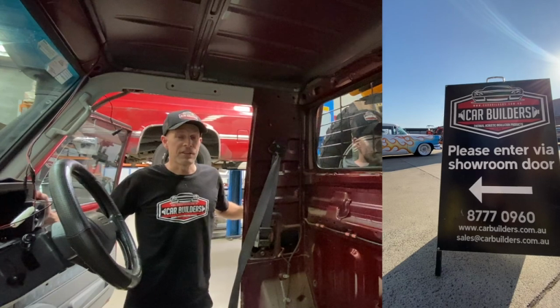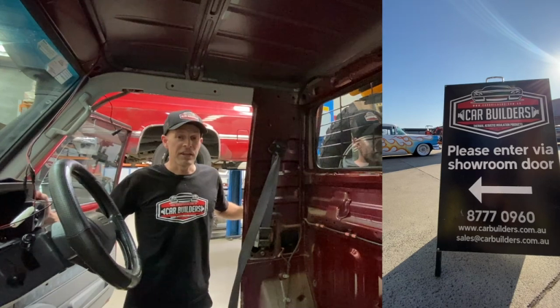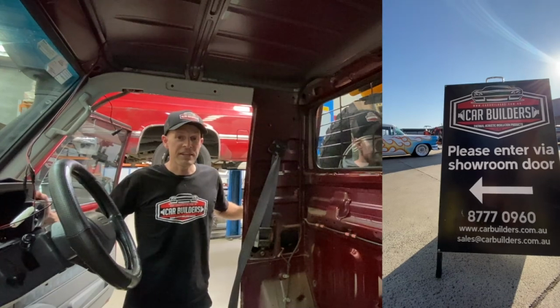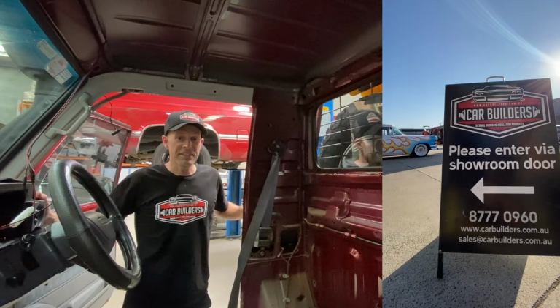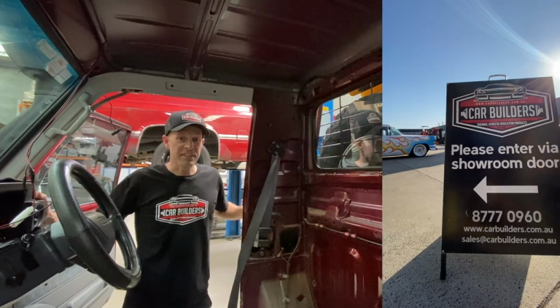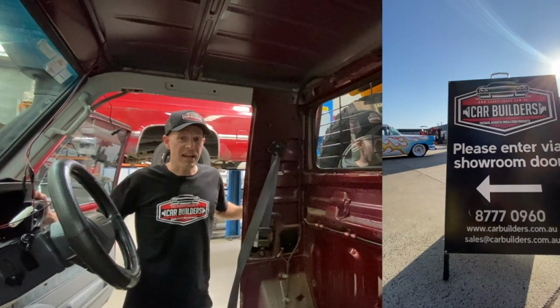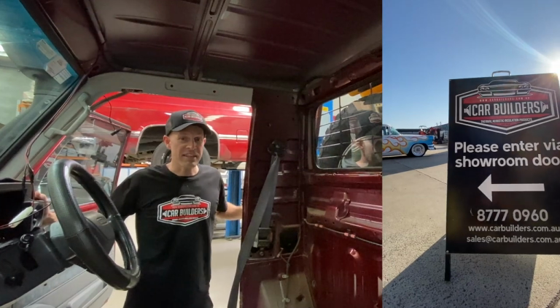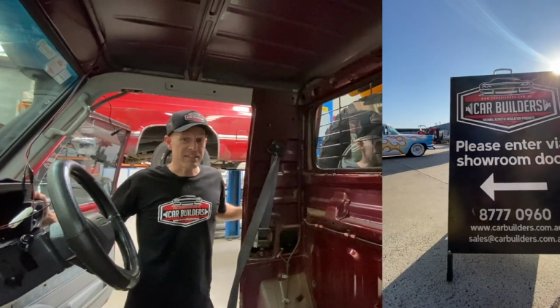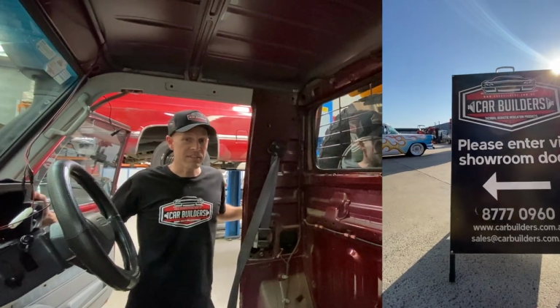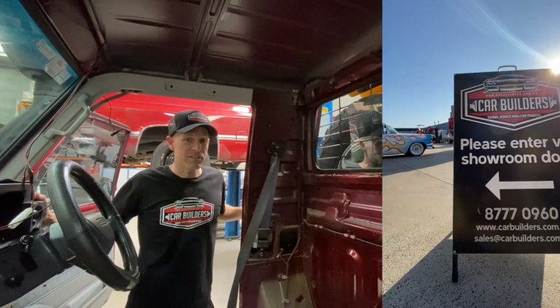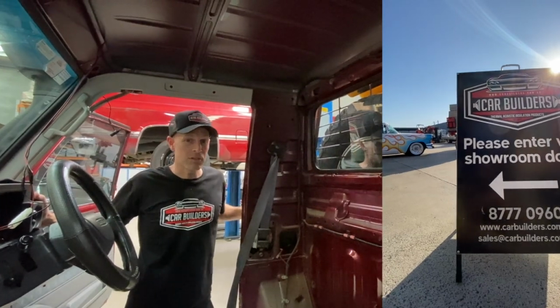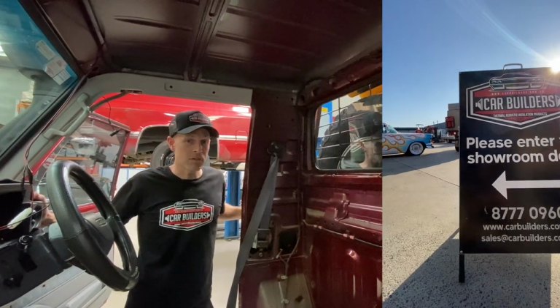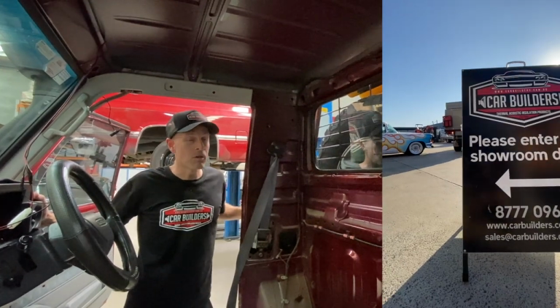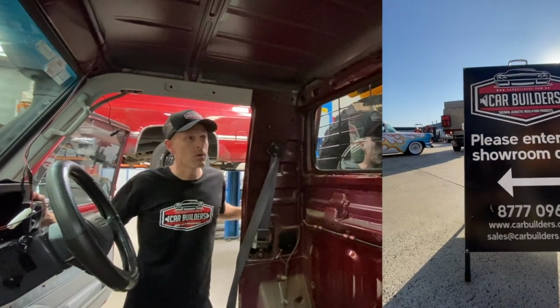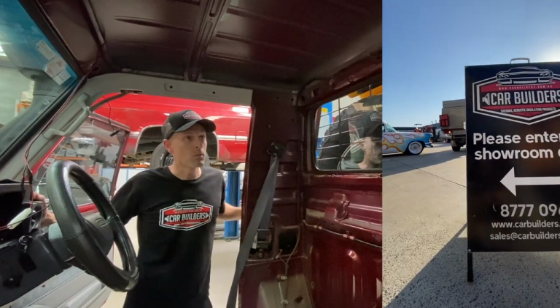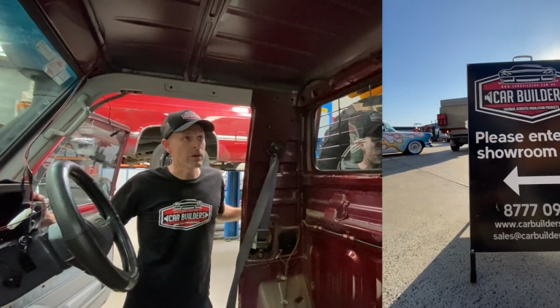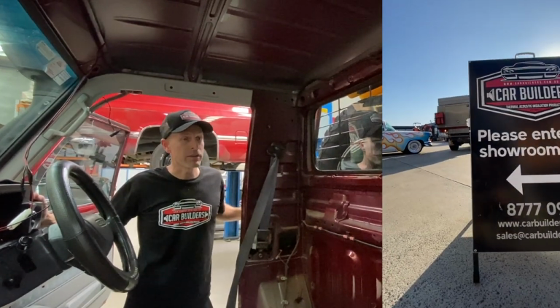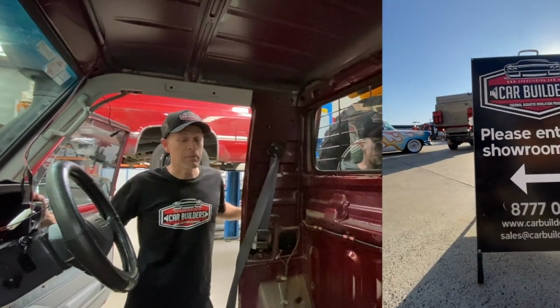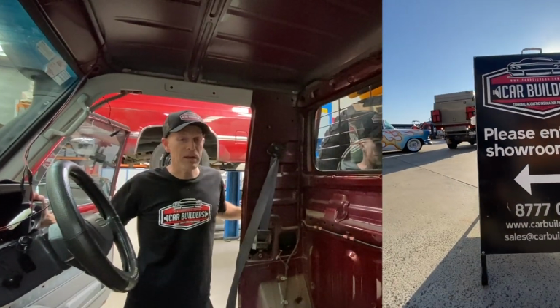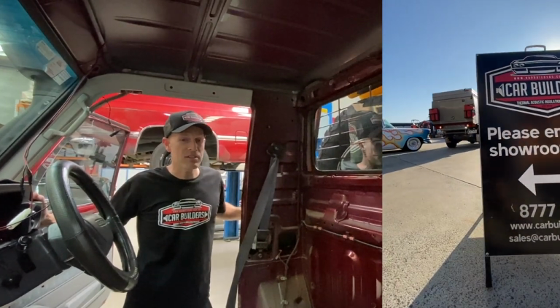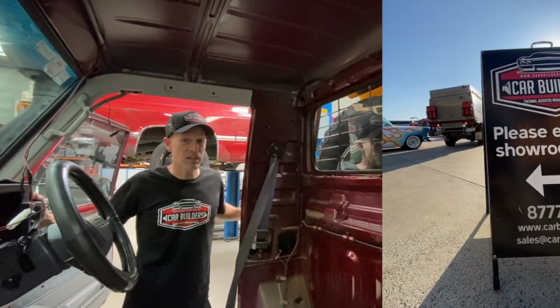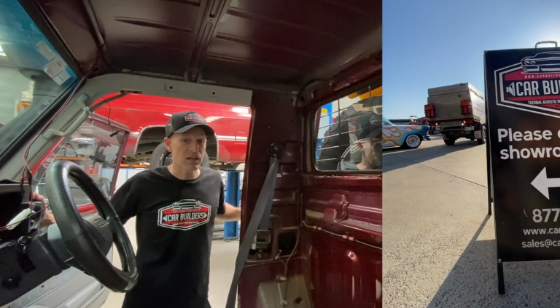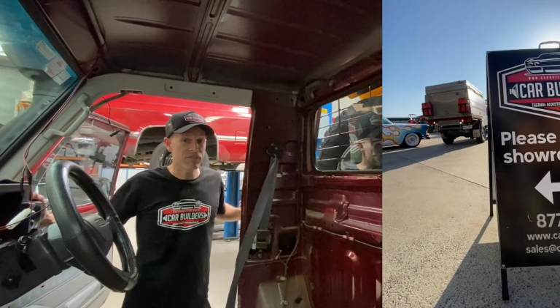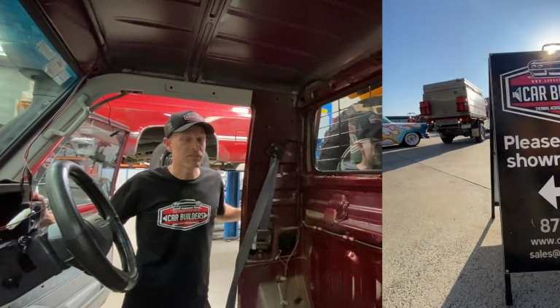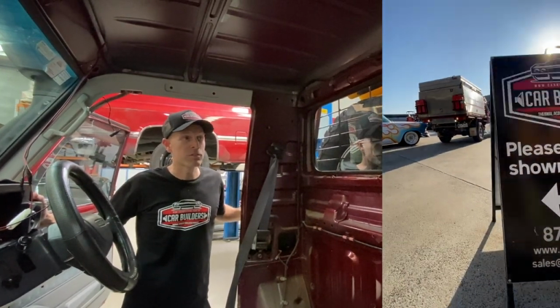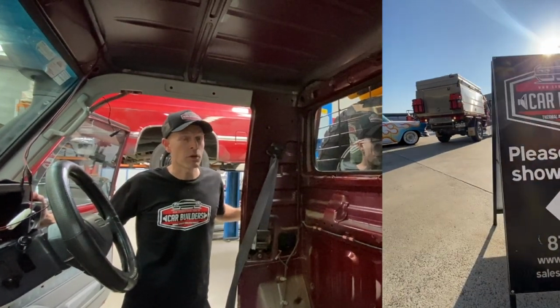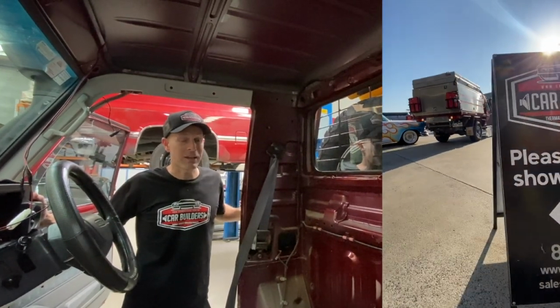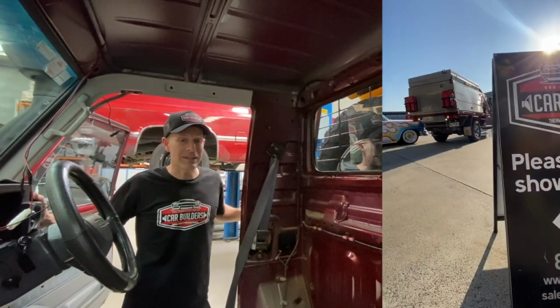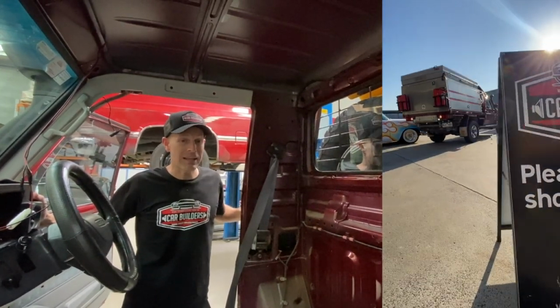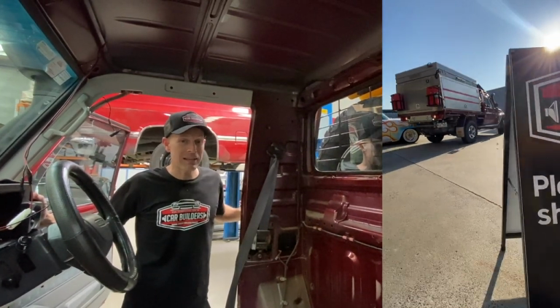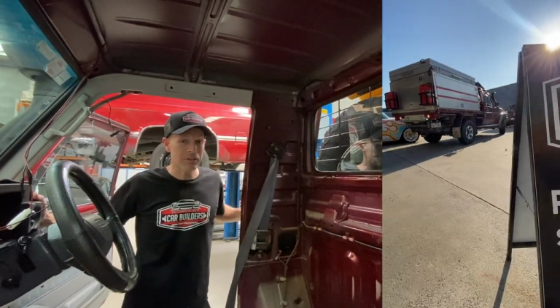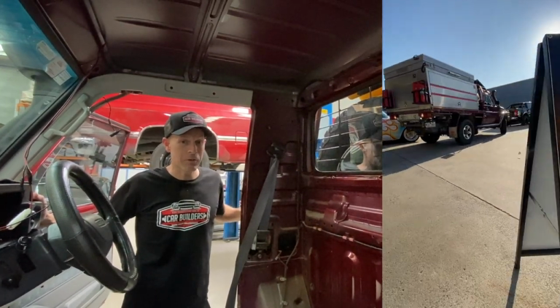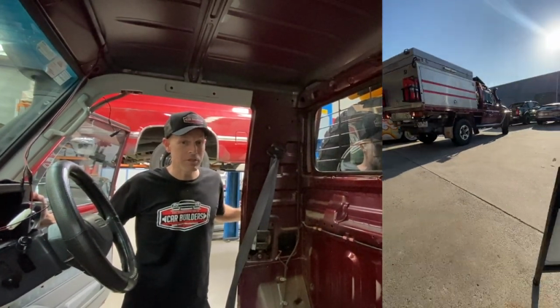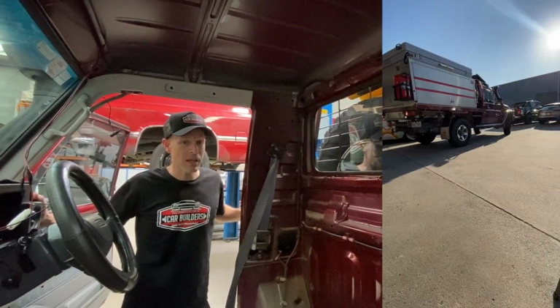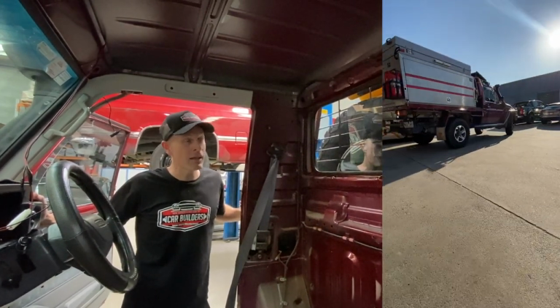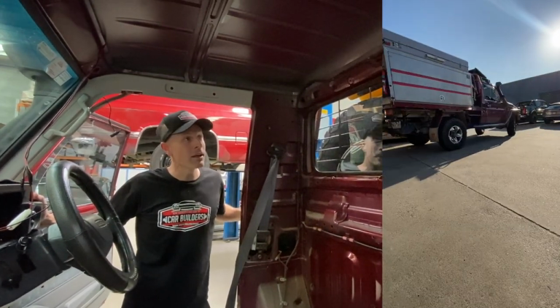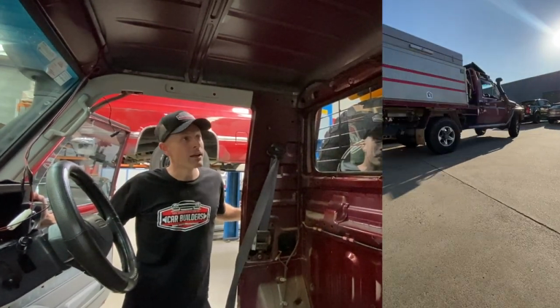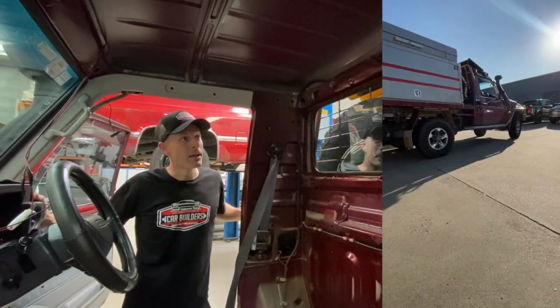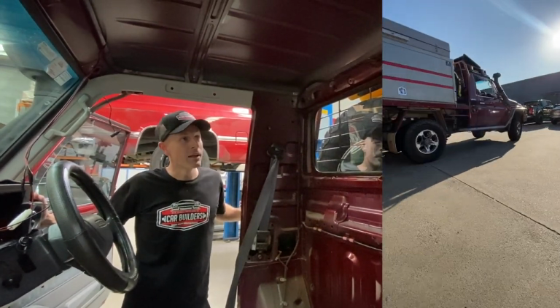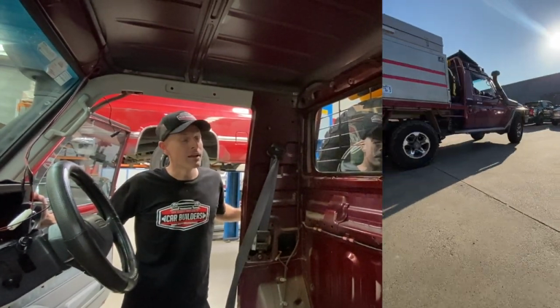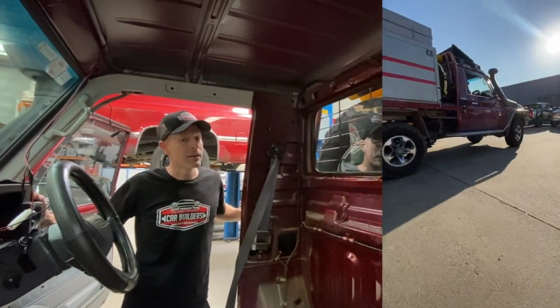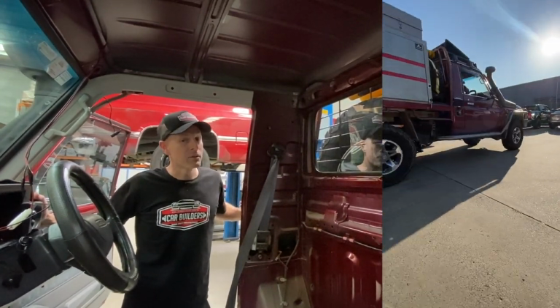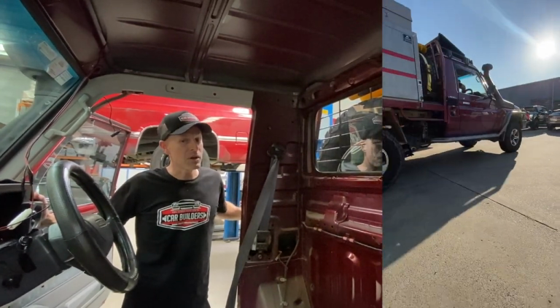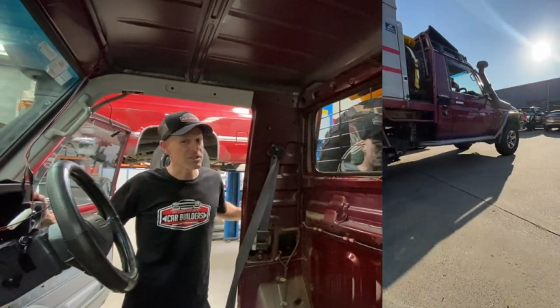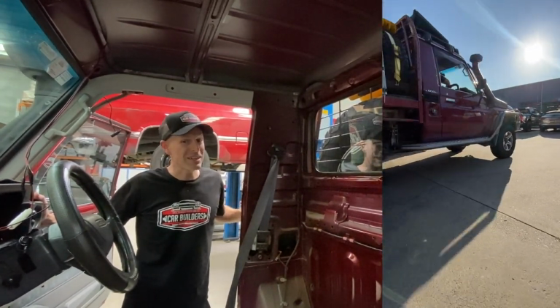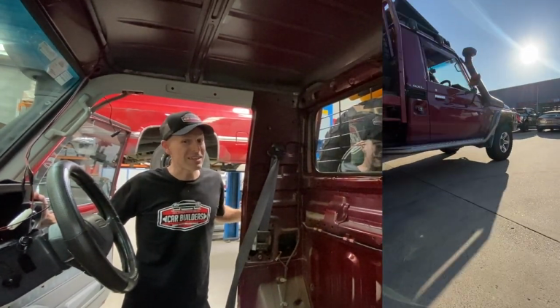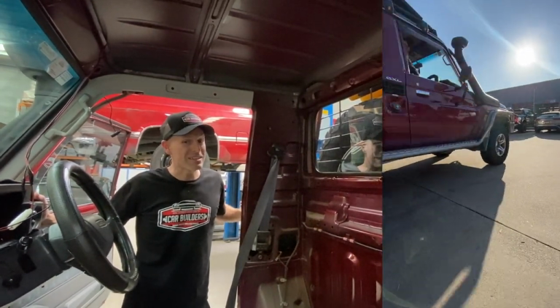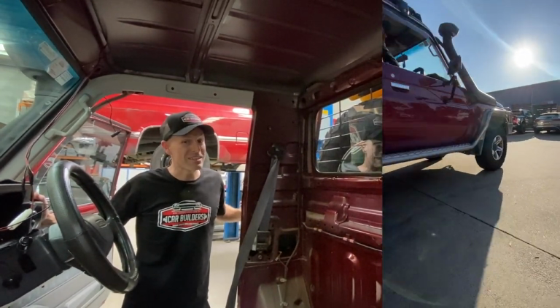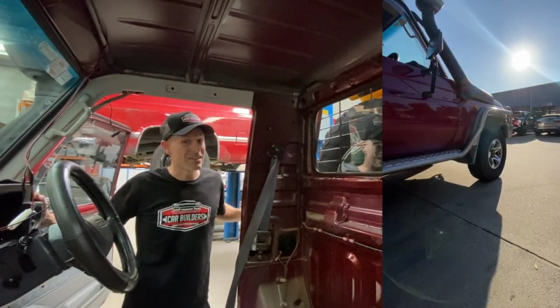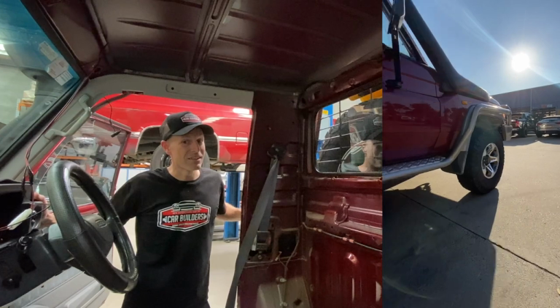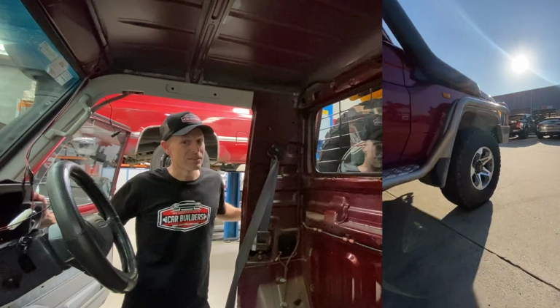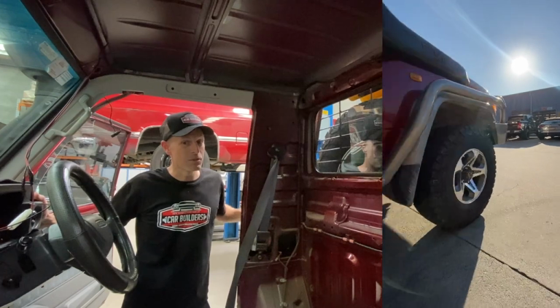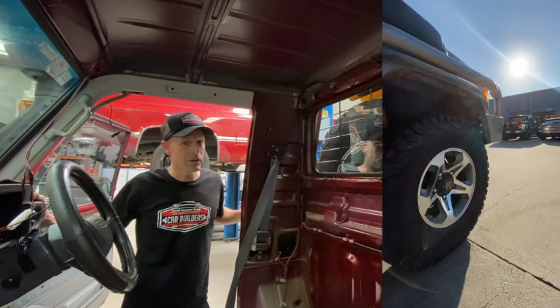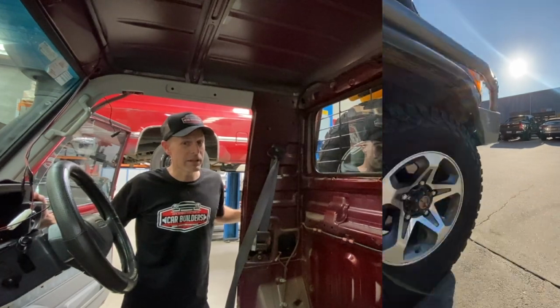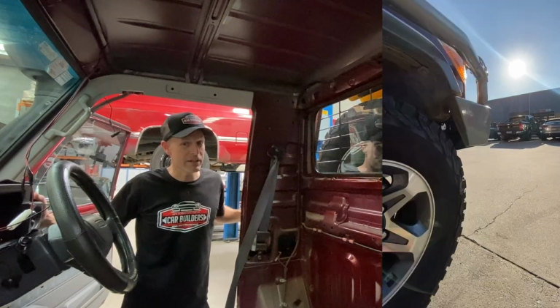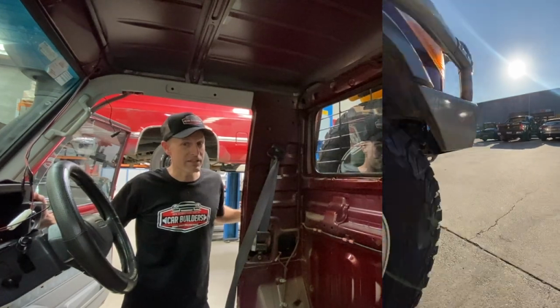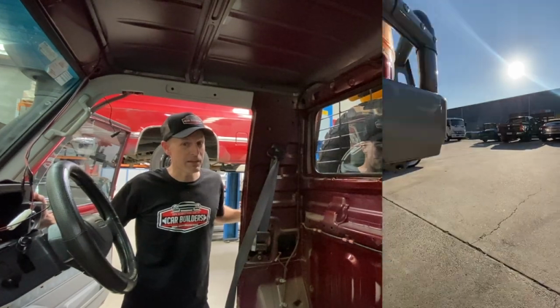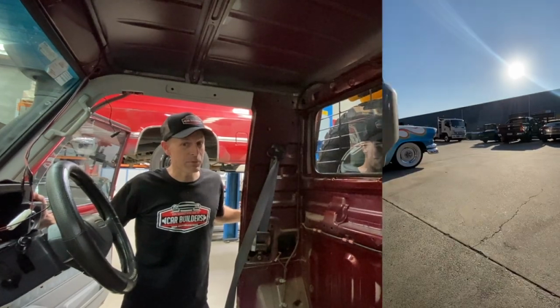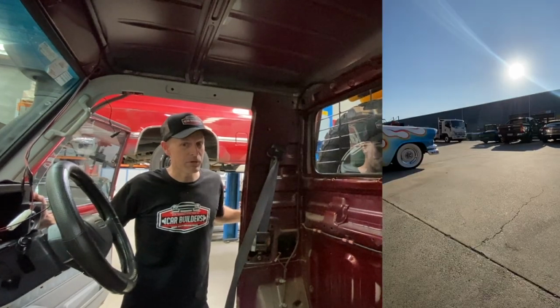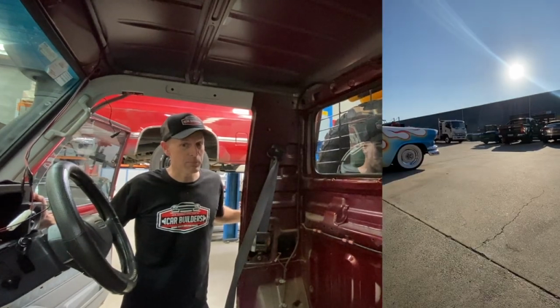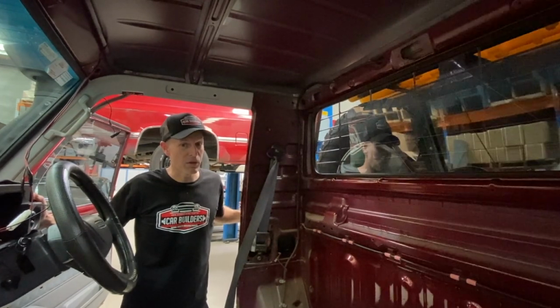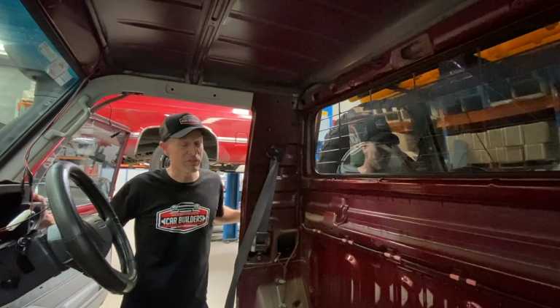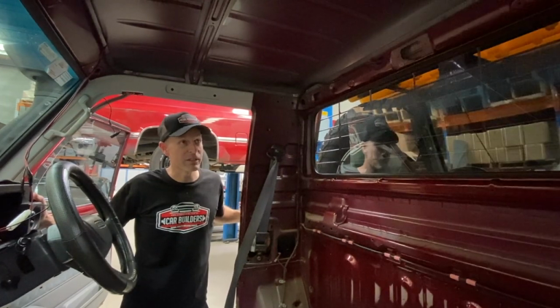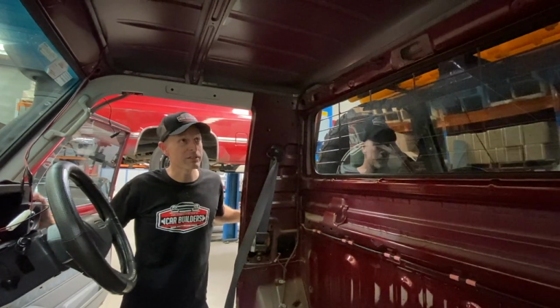So here's today's install. We've got the much-loved Toyota Land Cruiser. The question is, do I need to soundproof my vehicle?